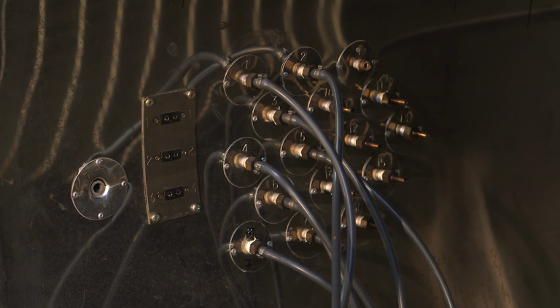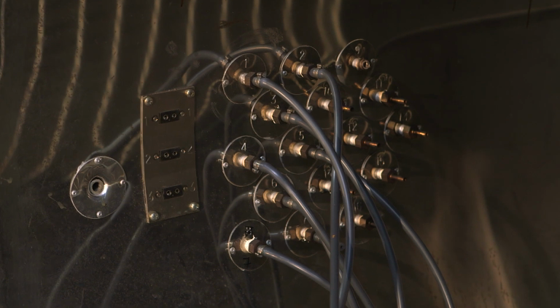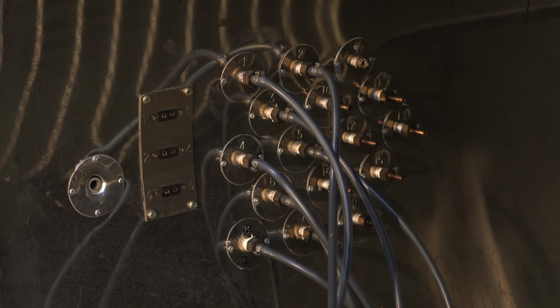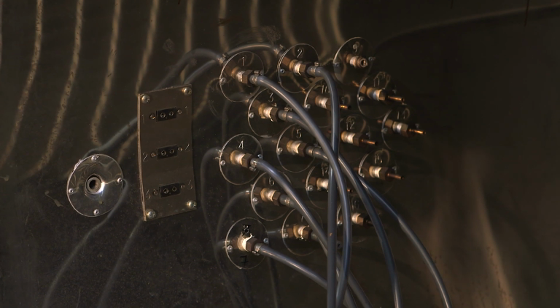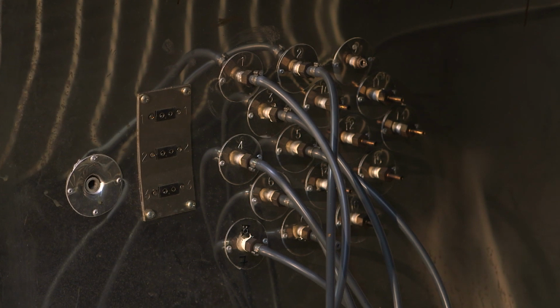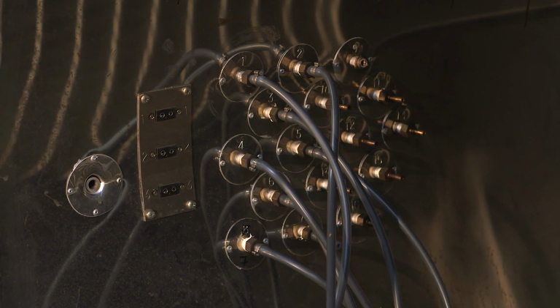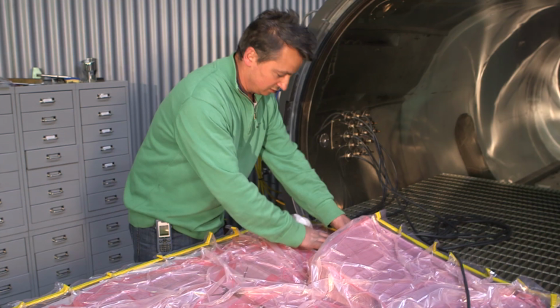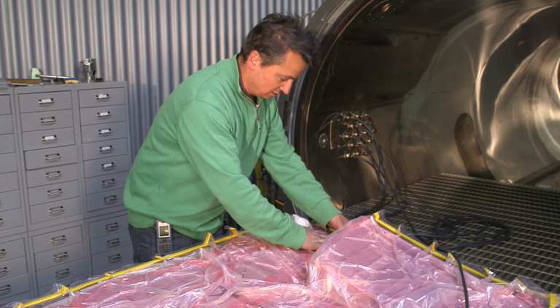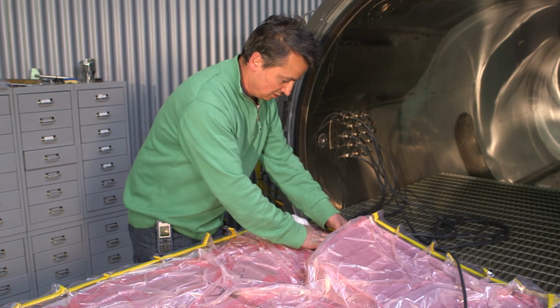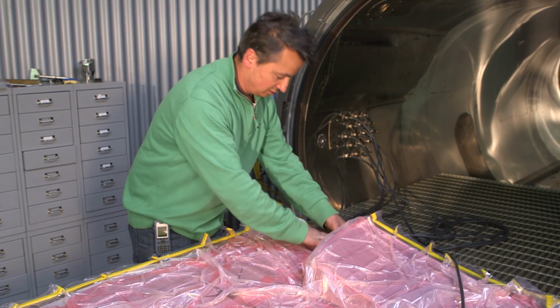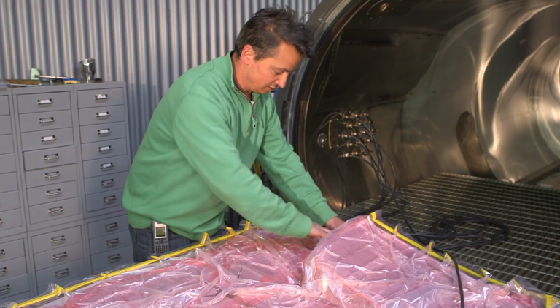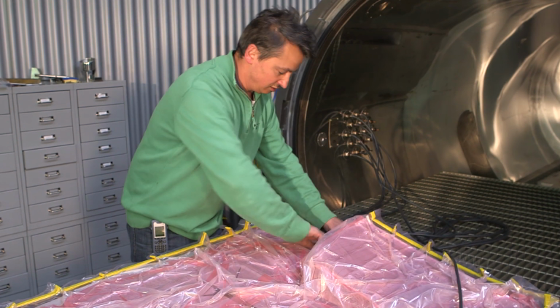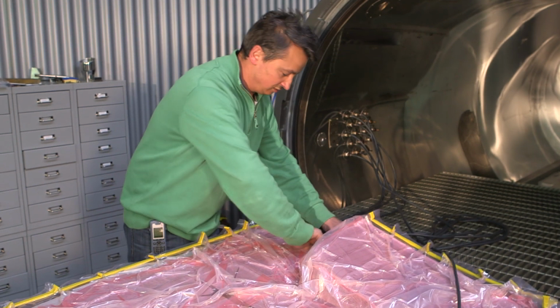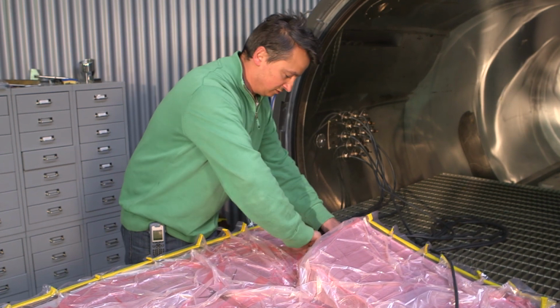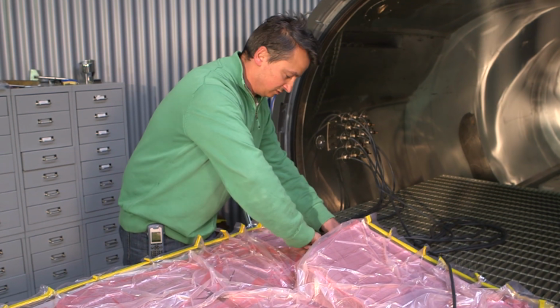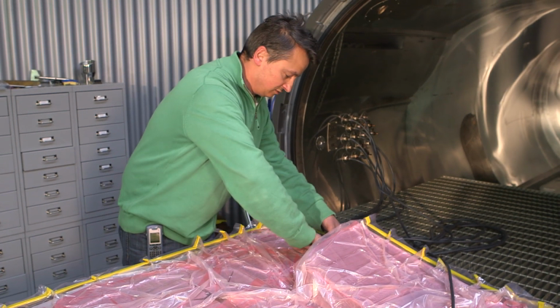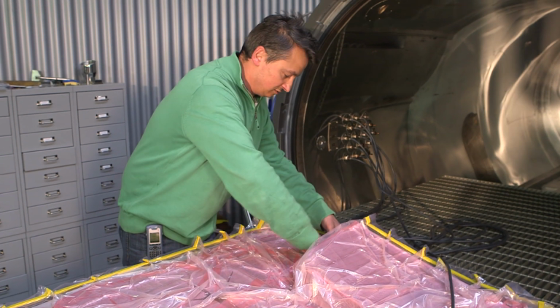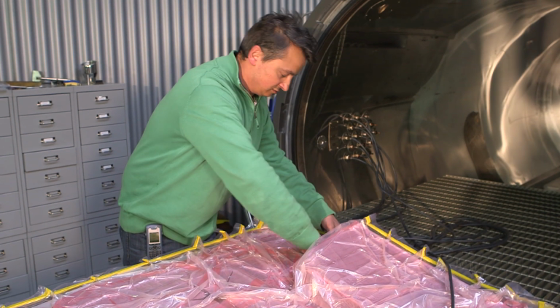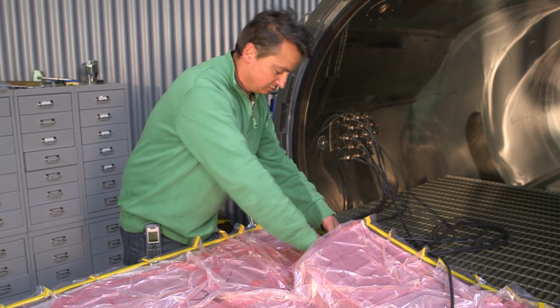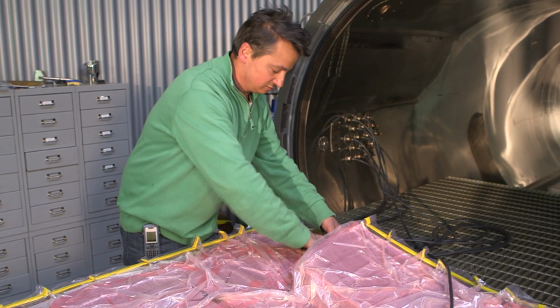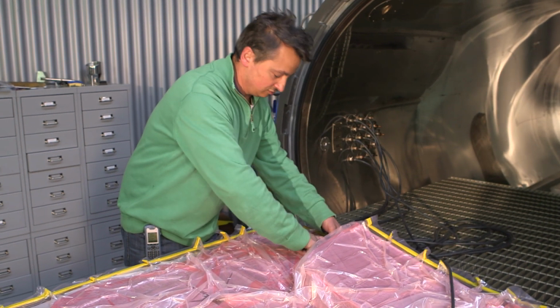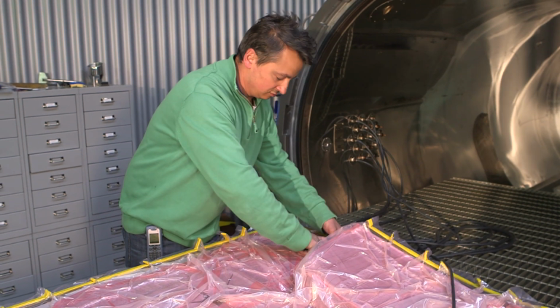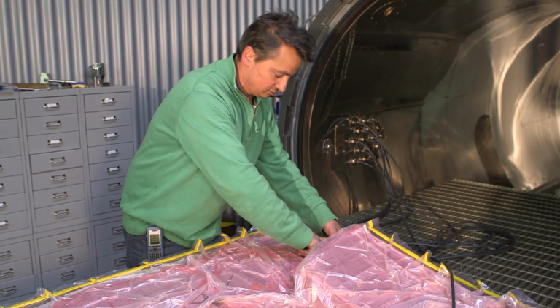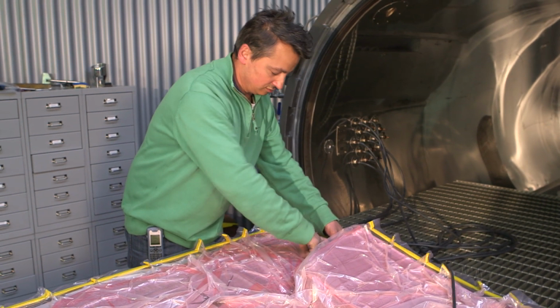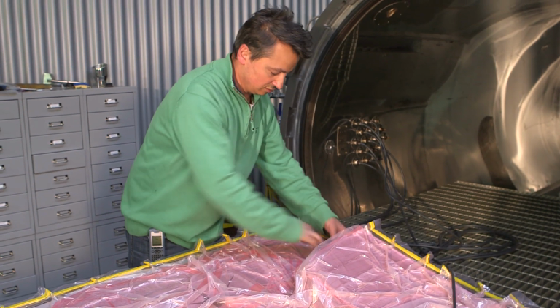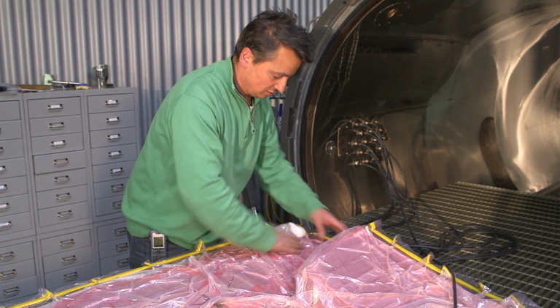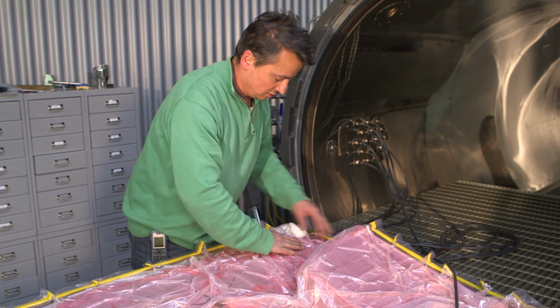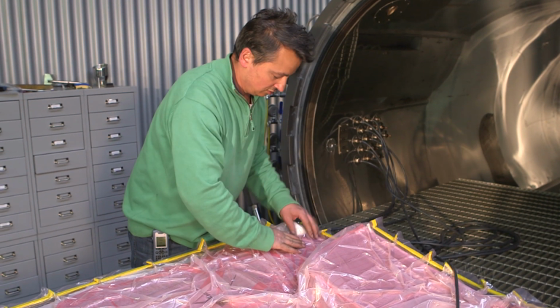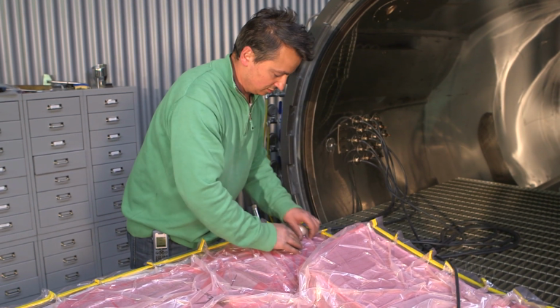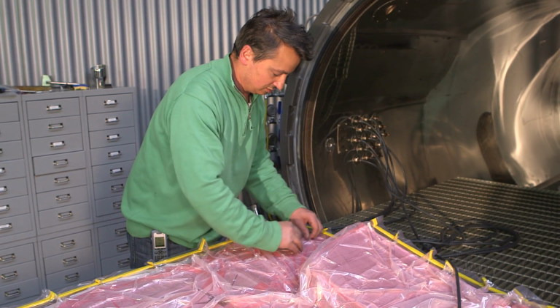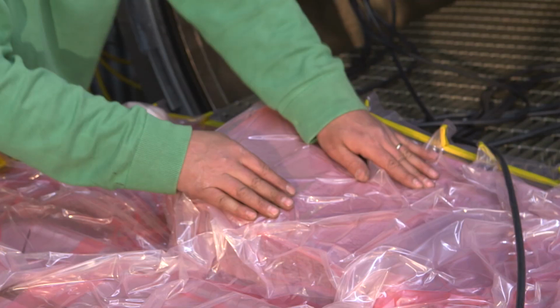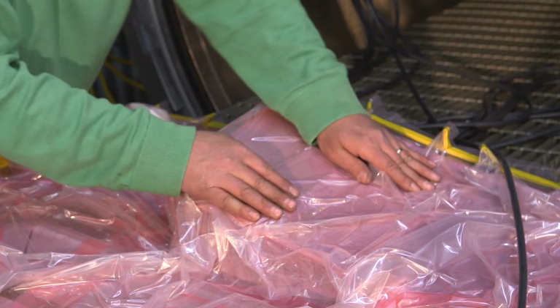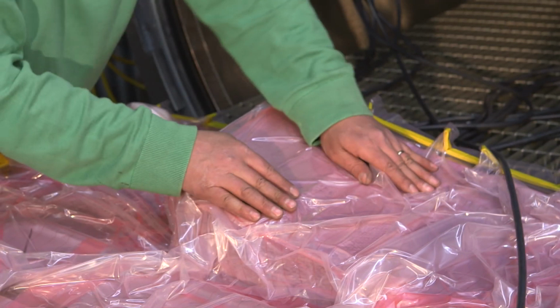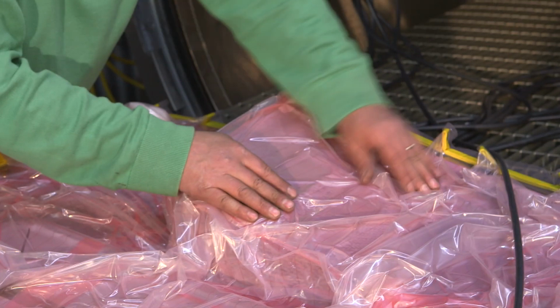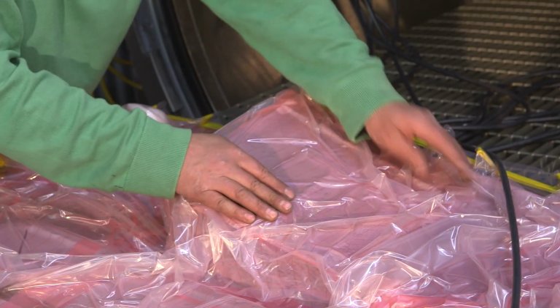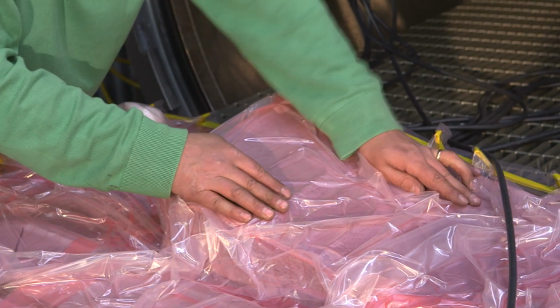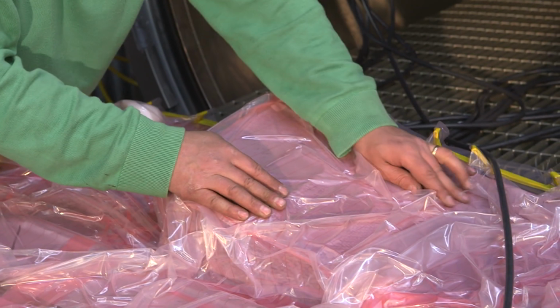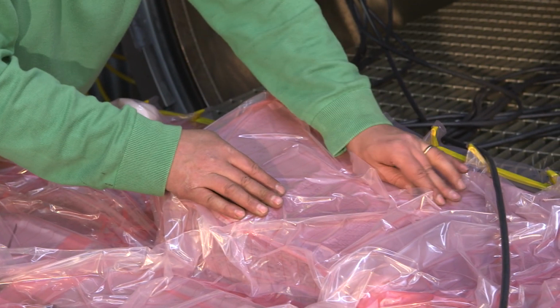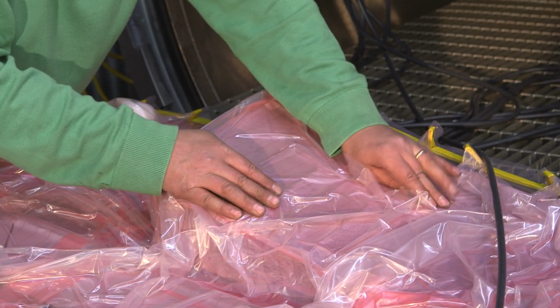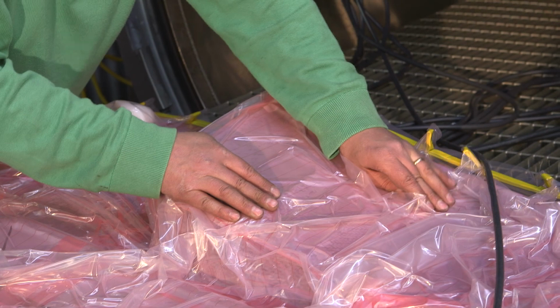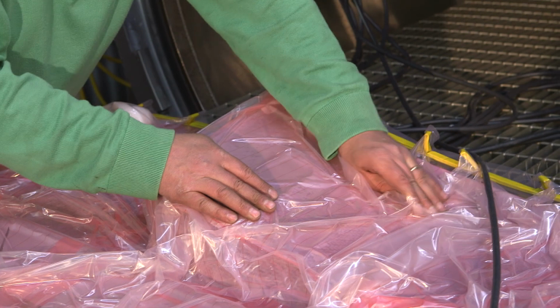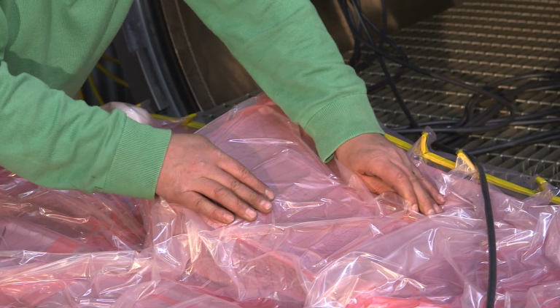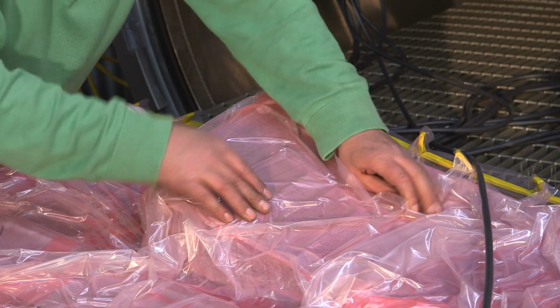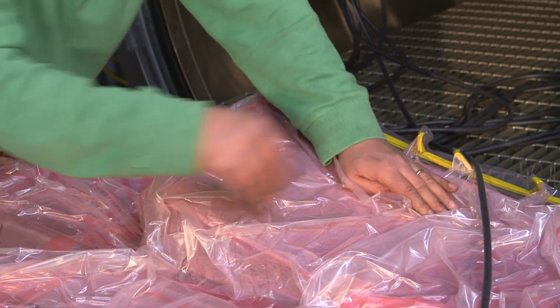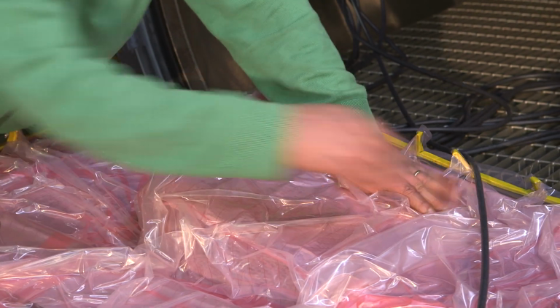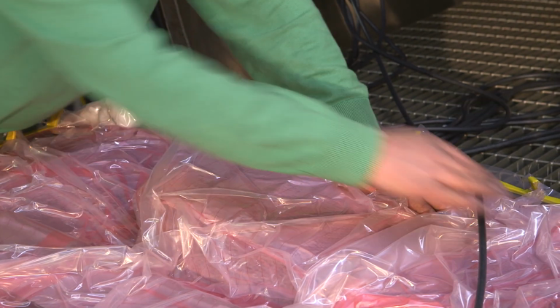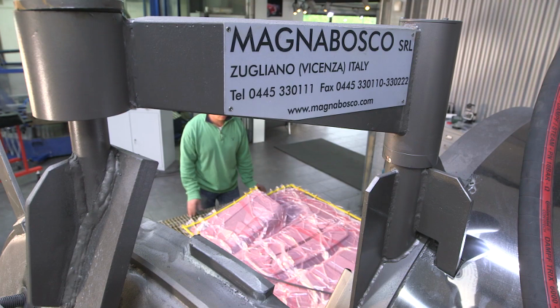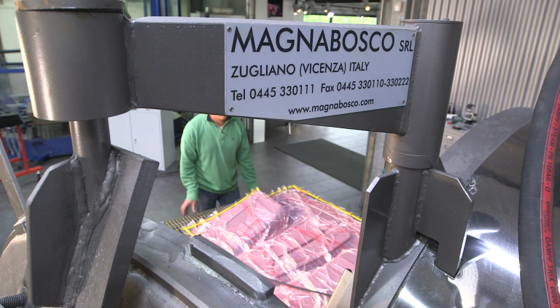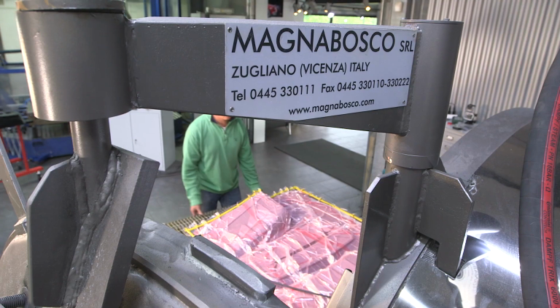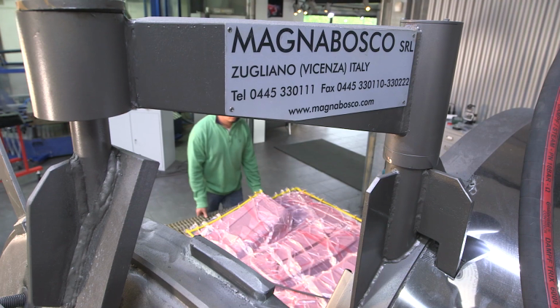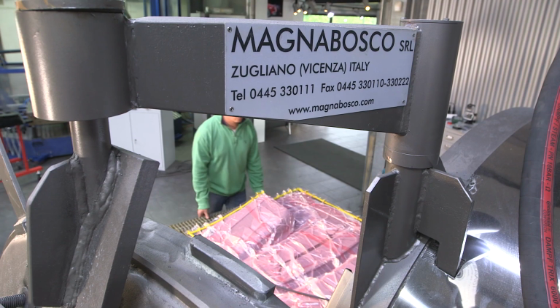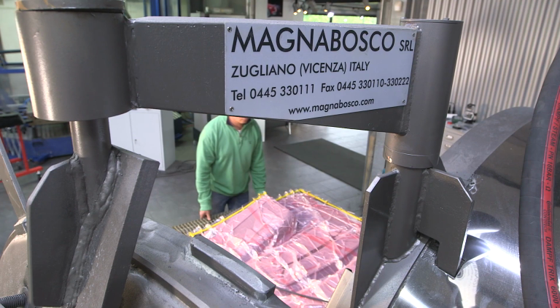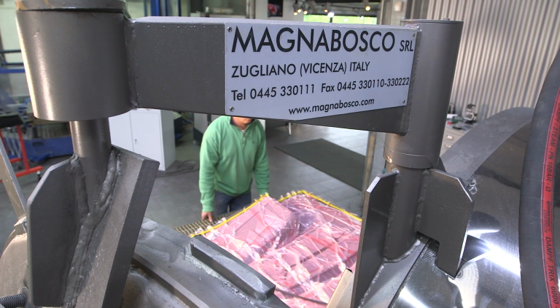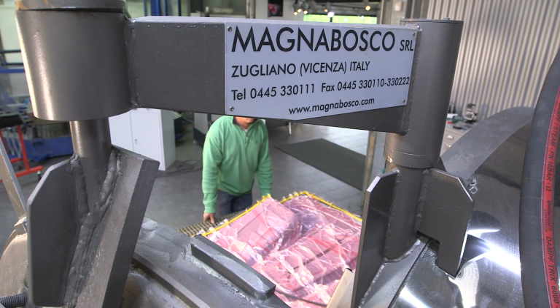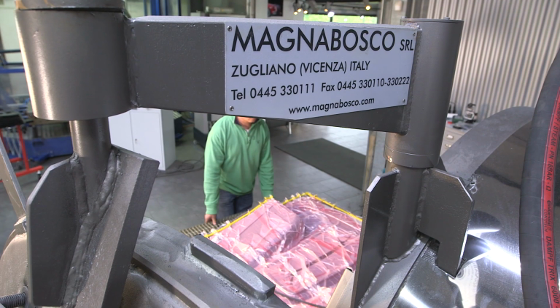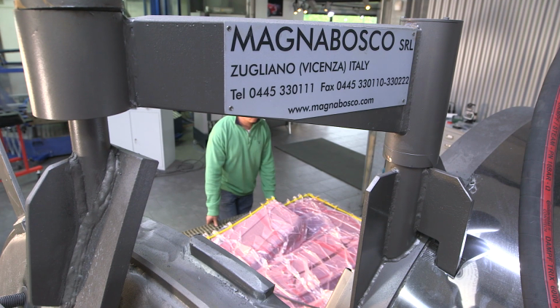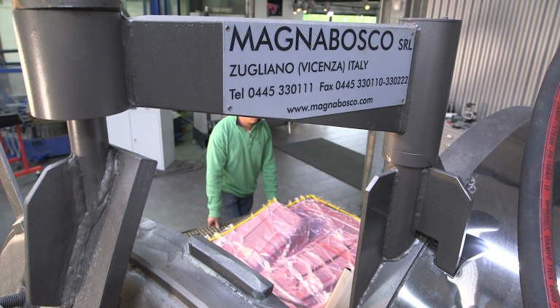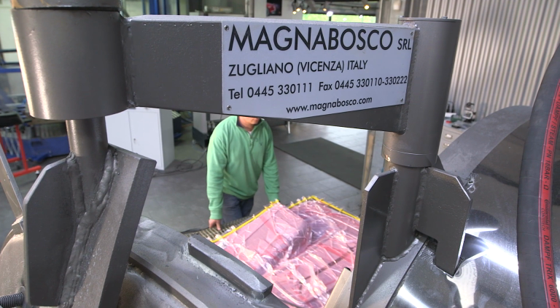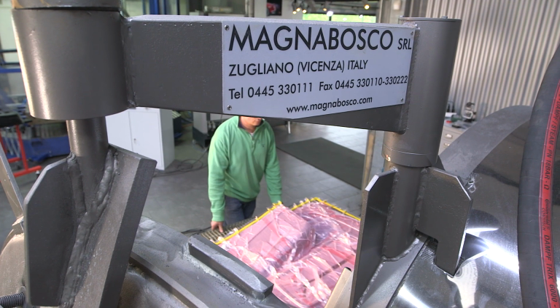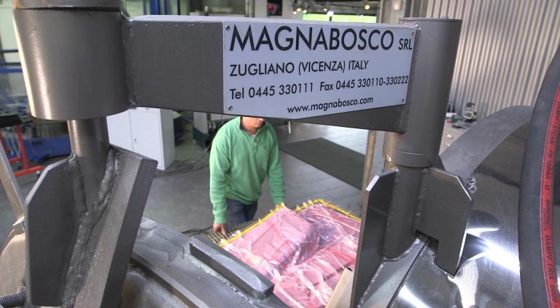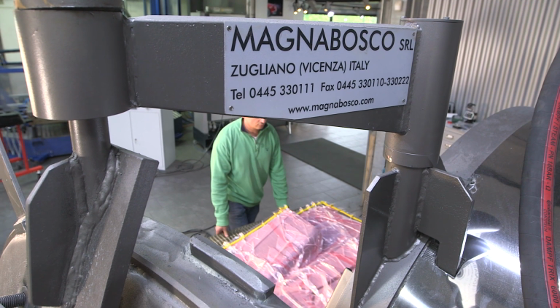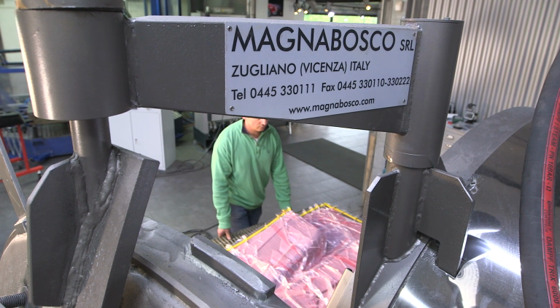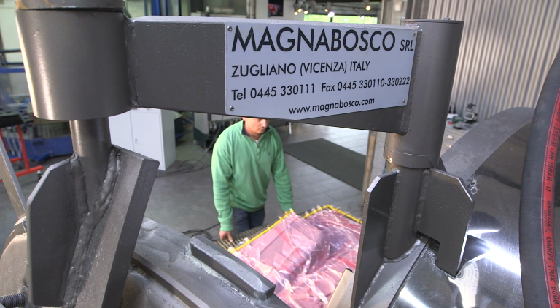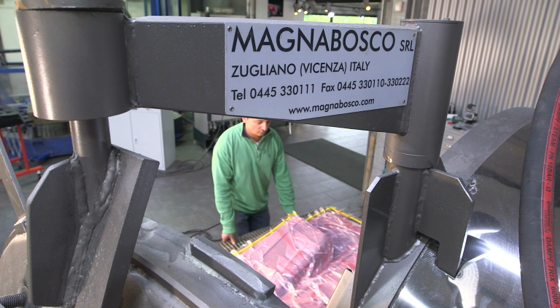Finally, the hood is ready to enter the autoclave, where under high pressure and a temperature of 130 degrees, it's getting baked.